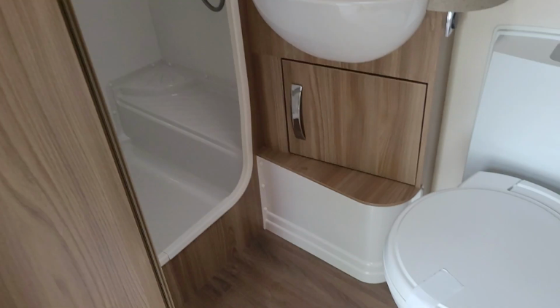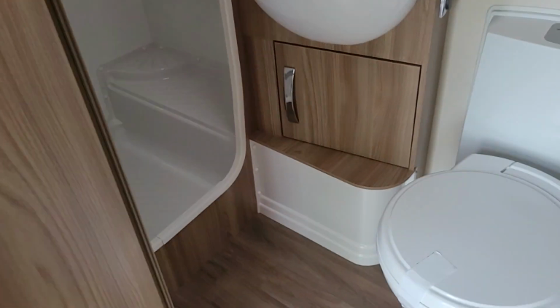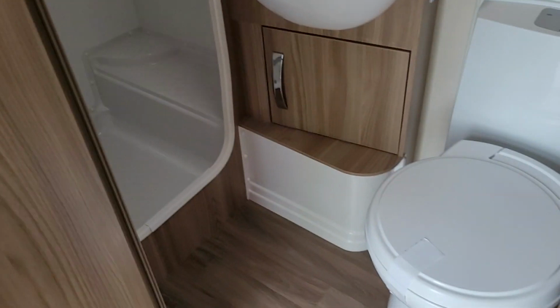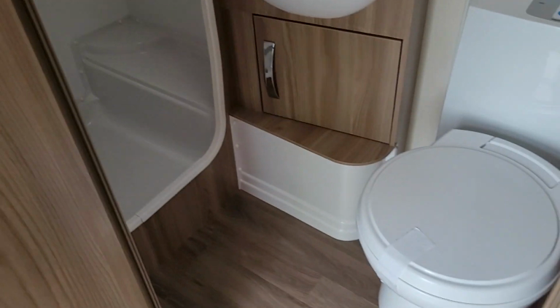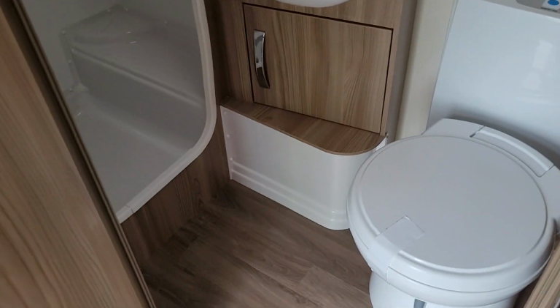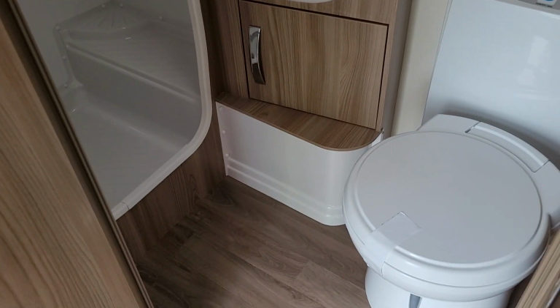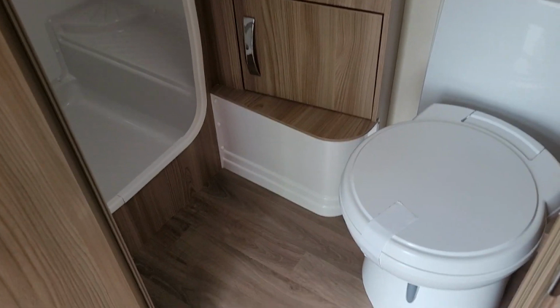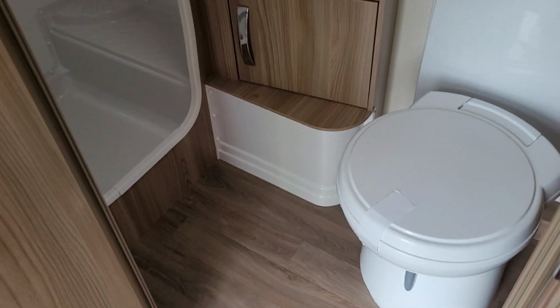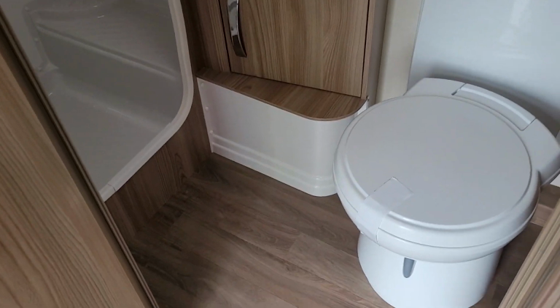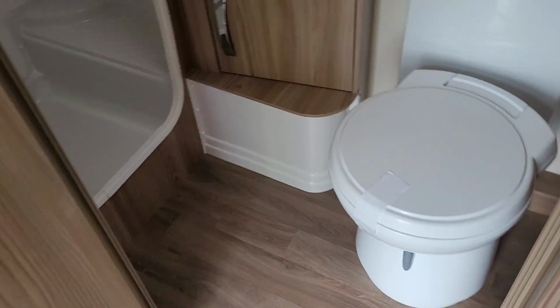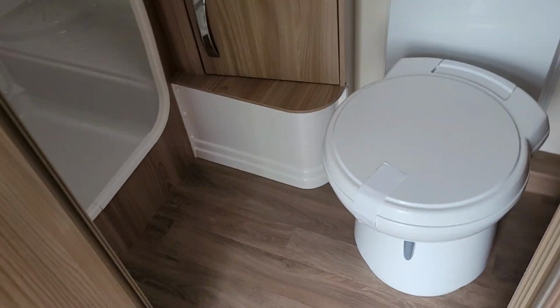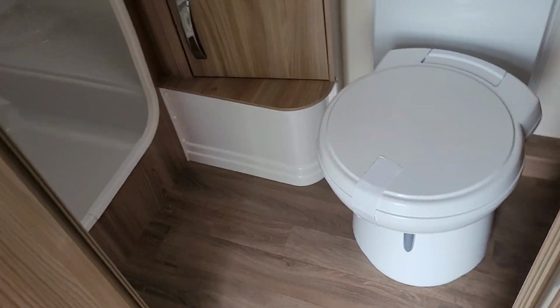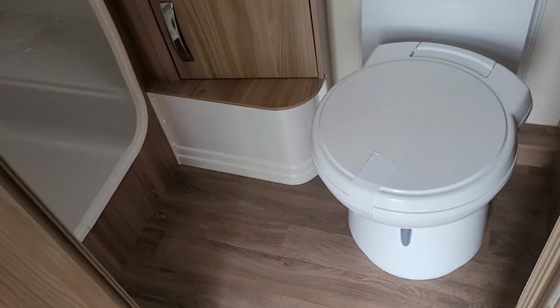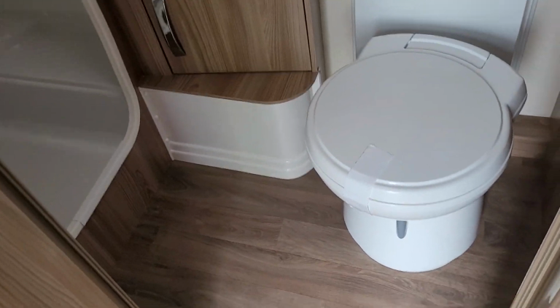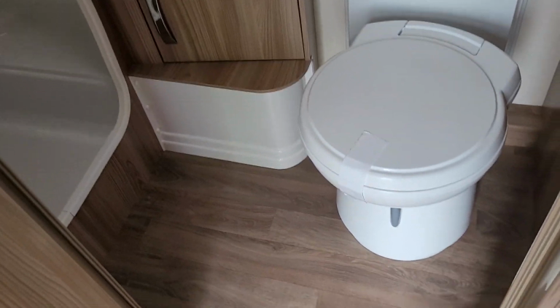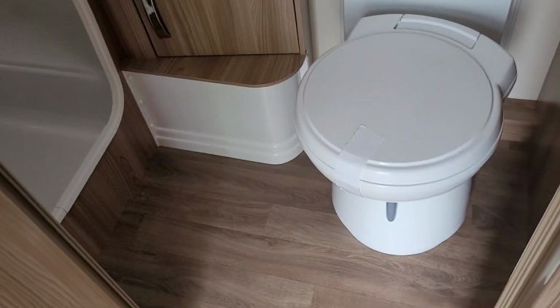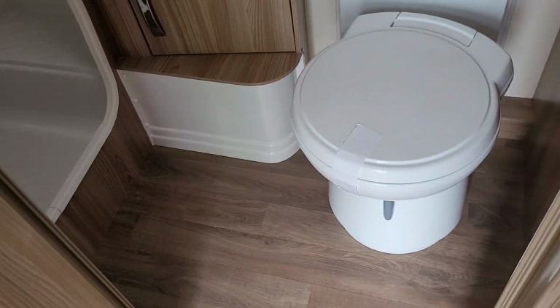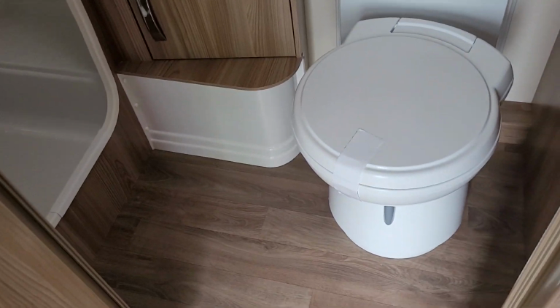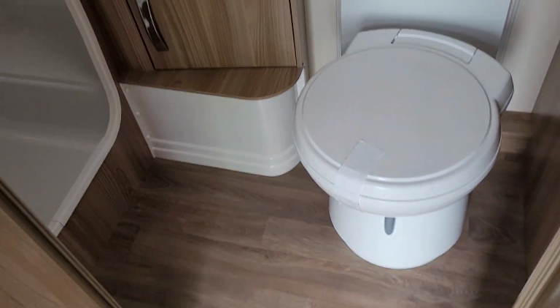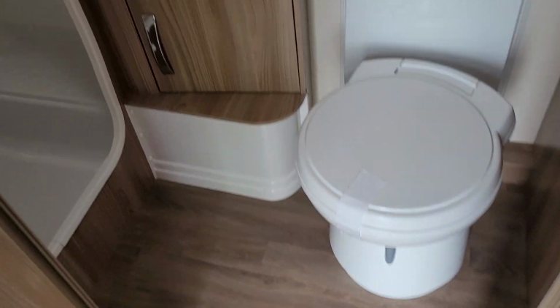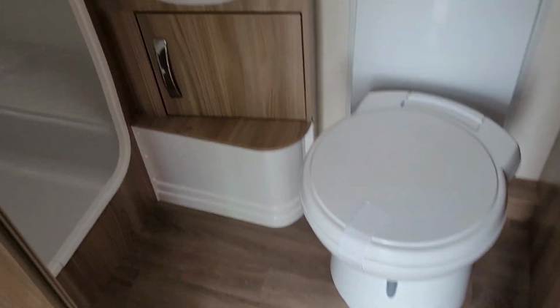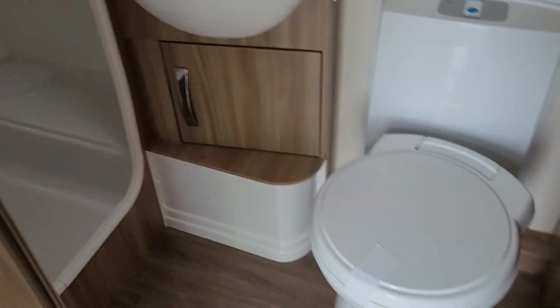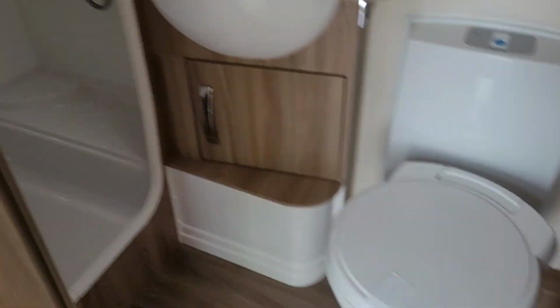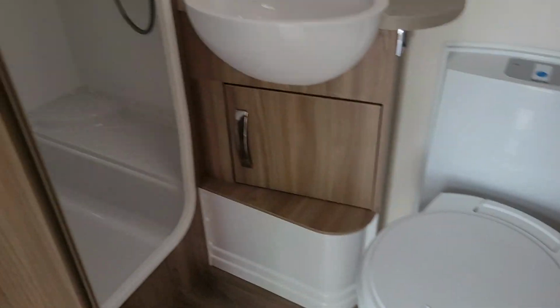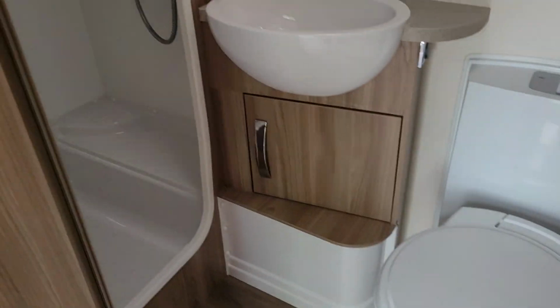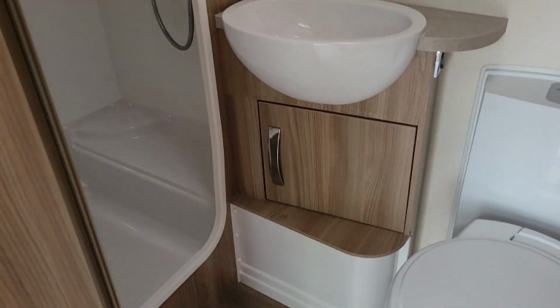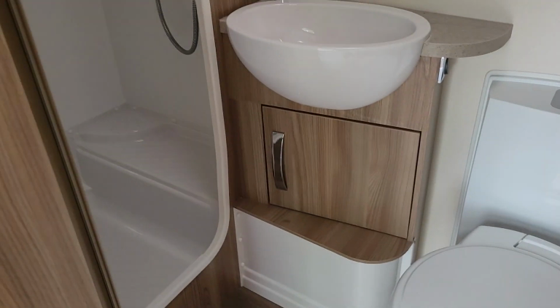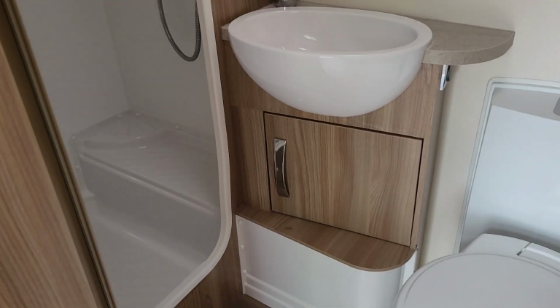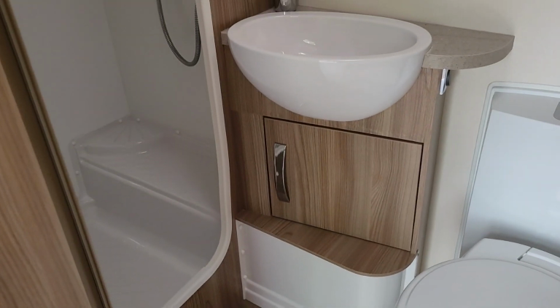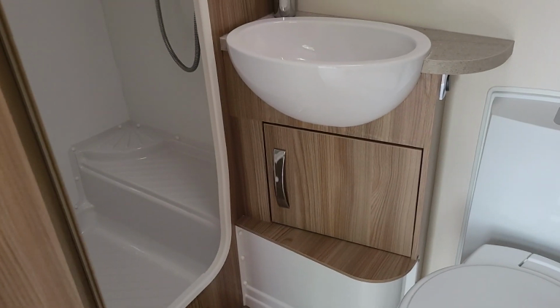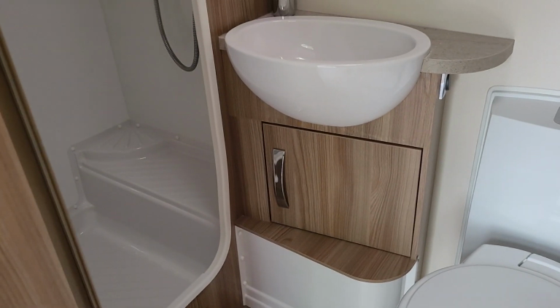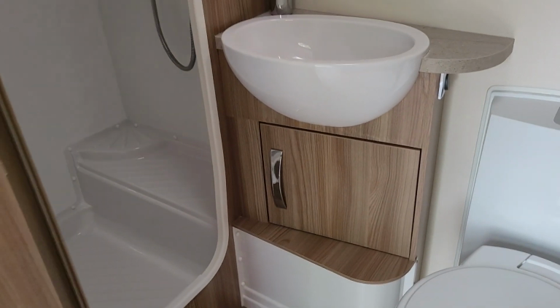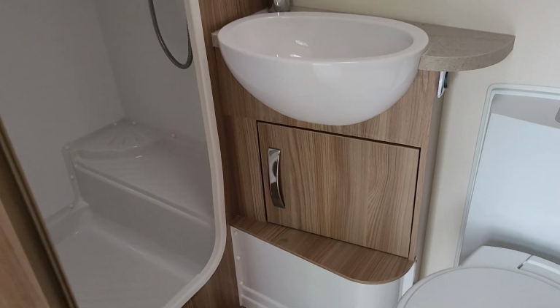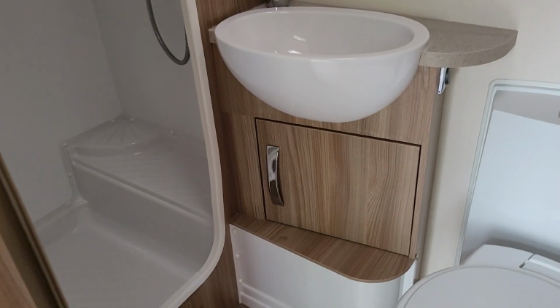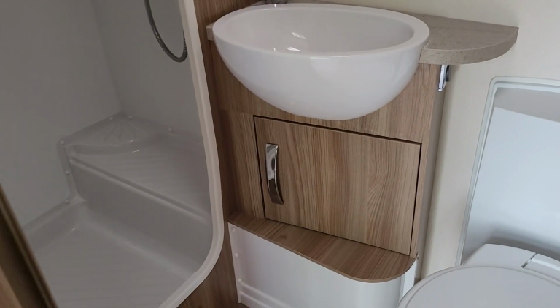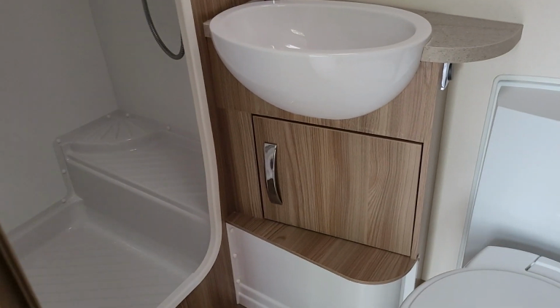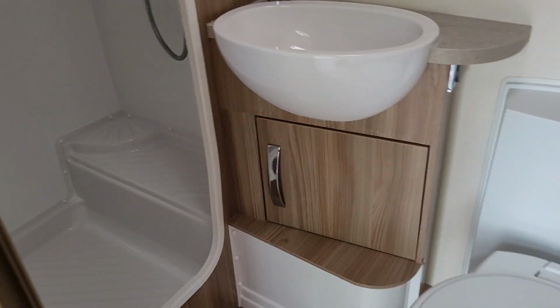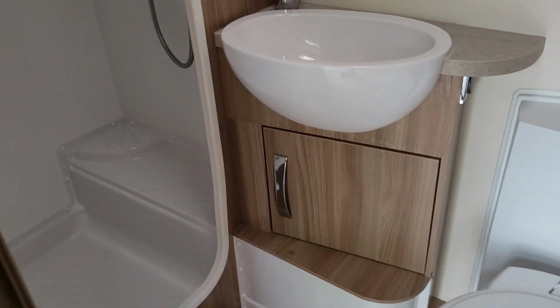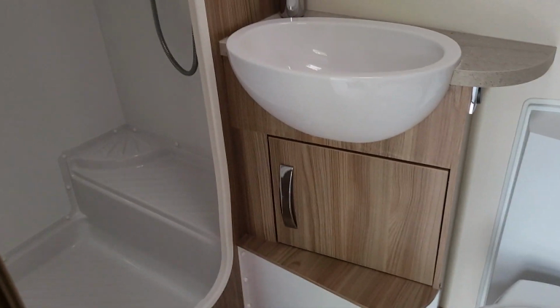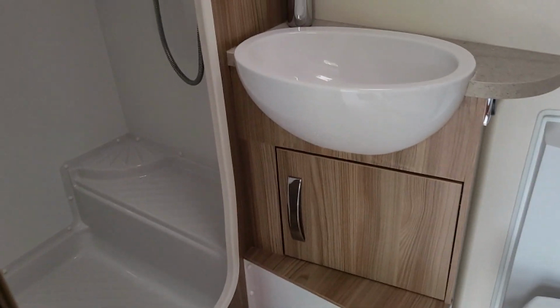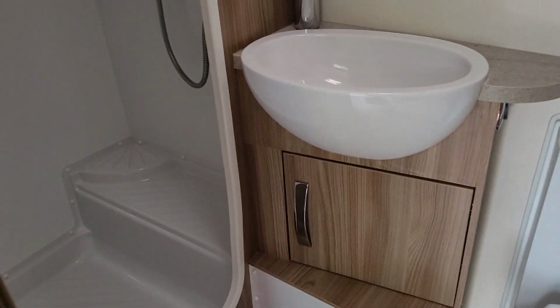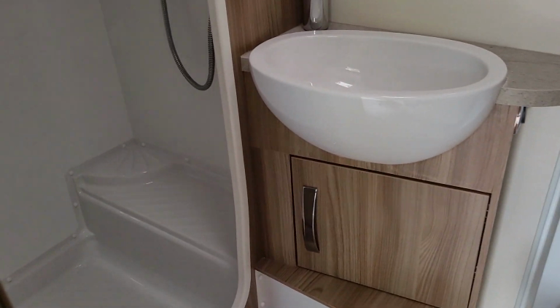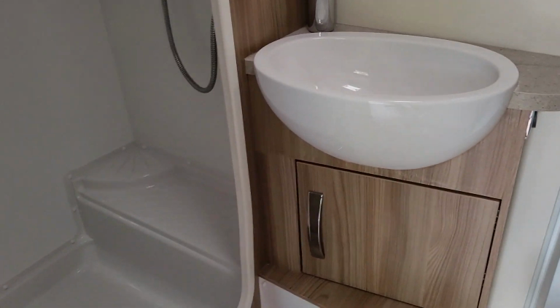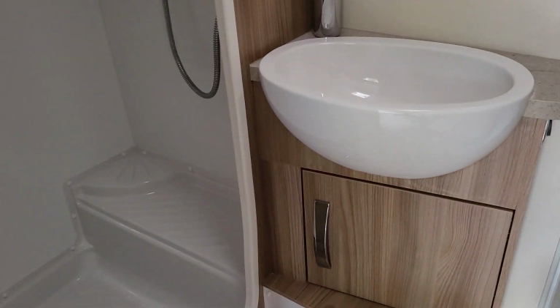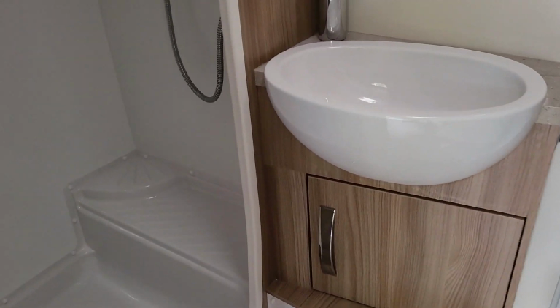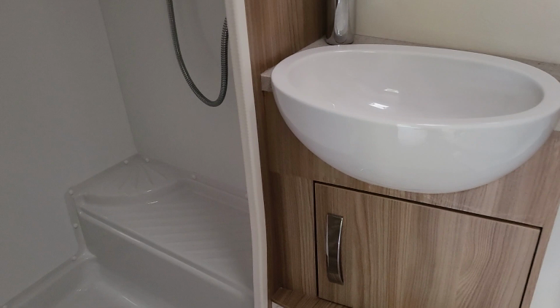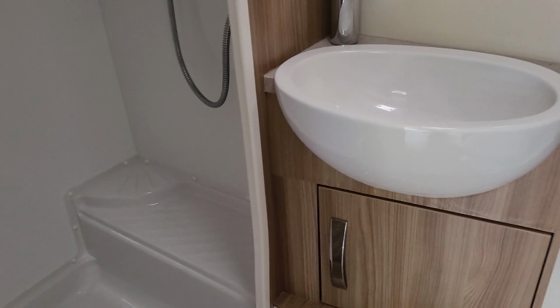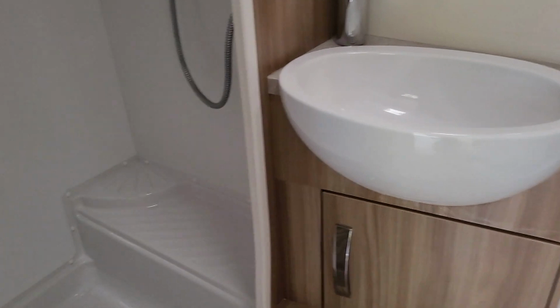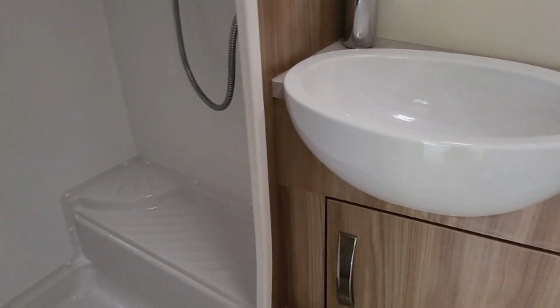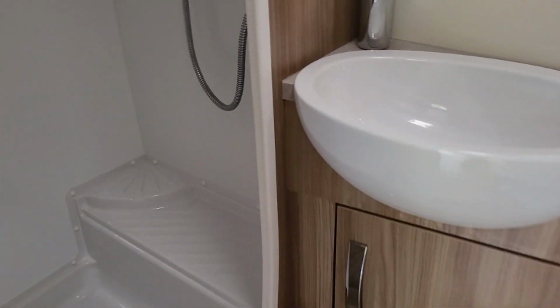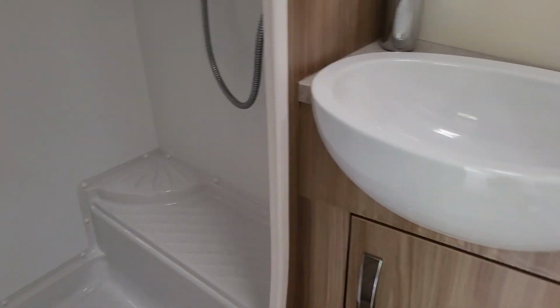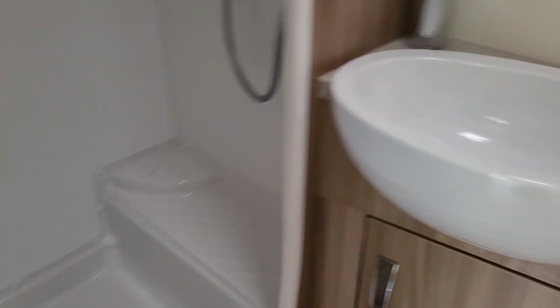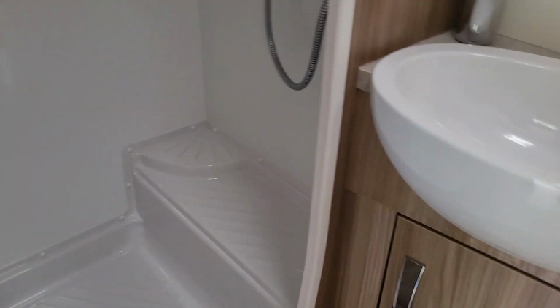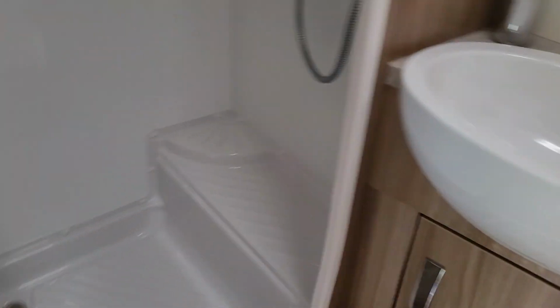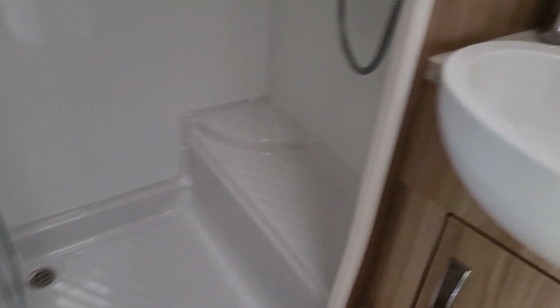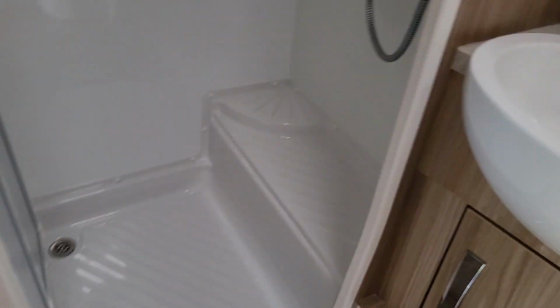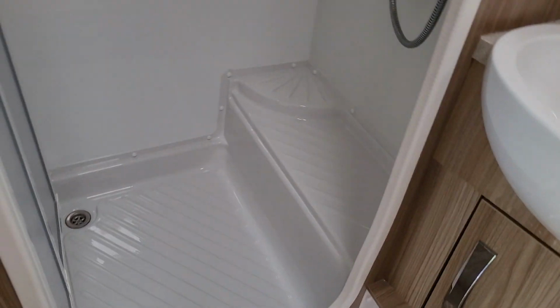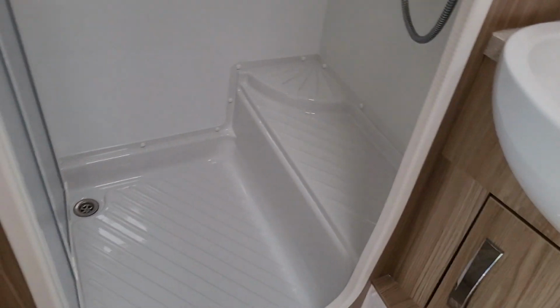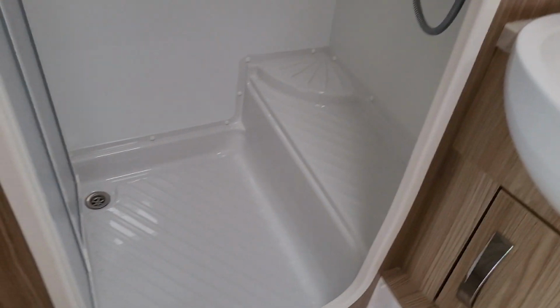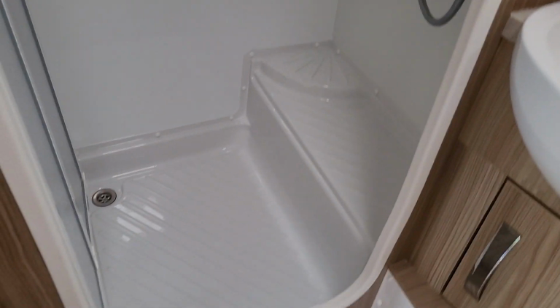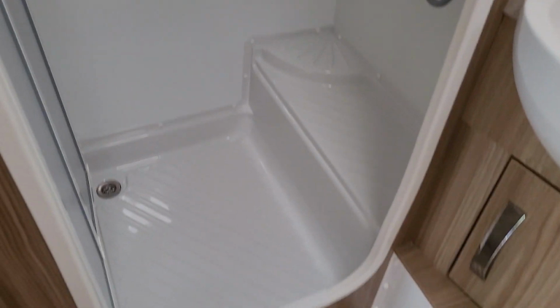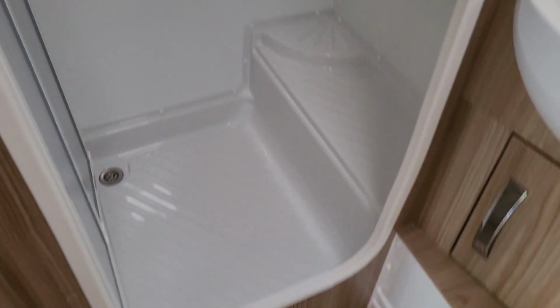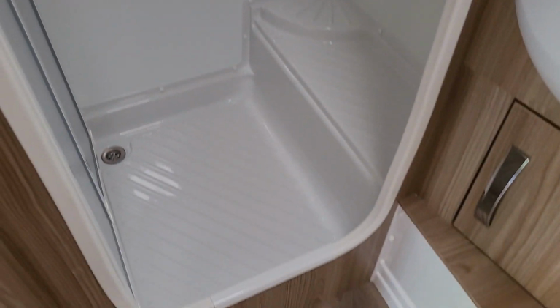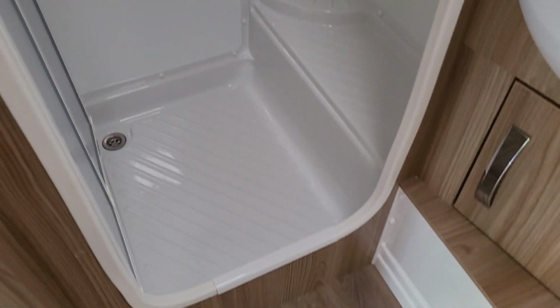And you have the cassette toilet there, the vanity sink, and a walk-in shower.